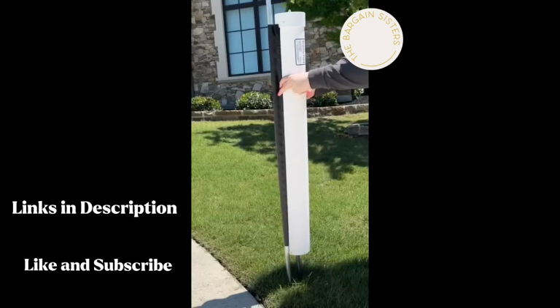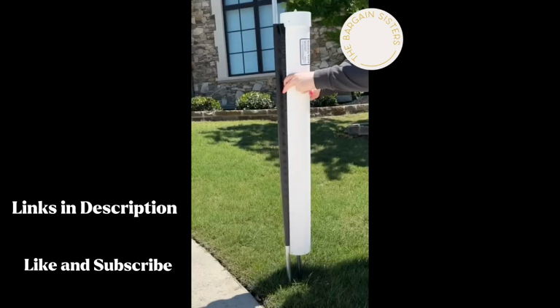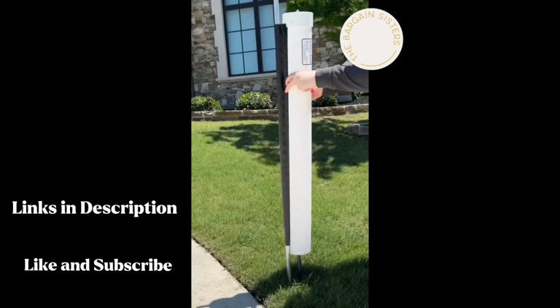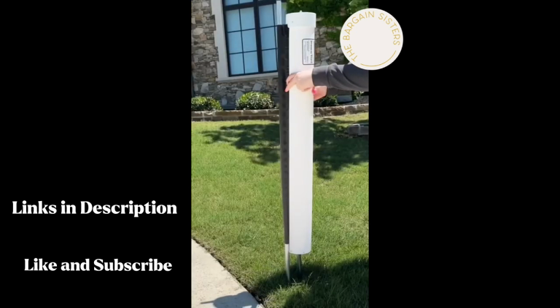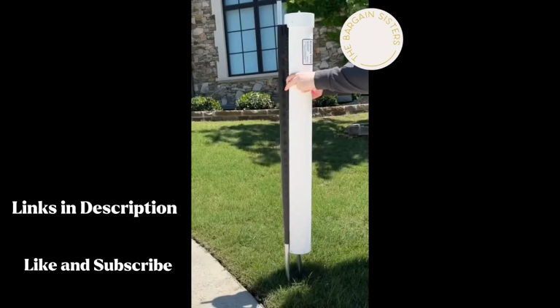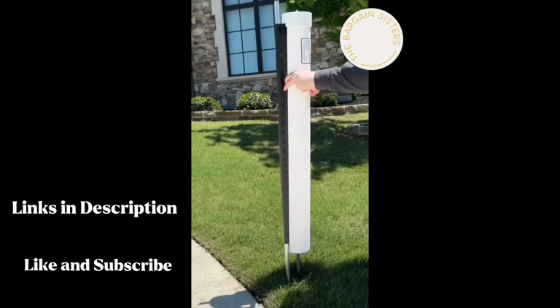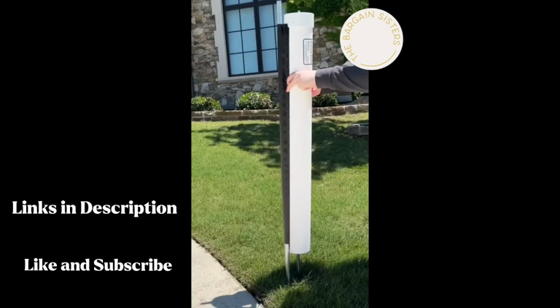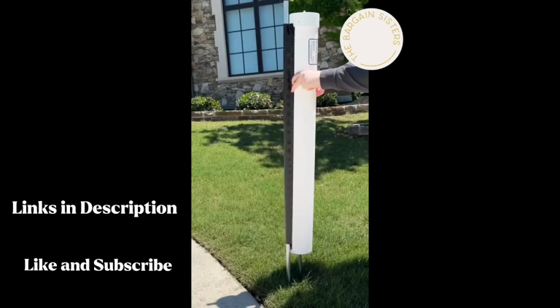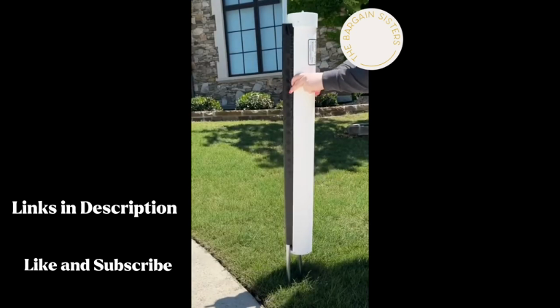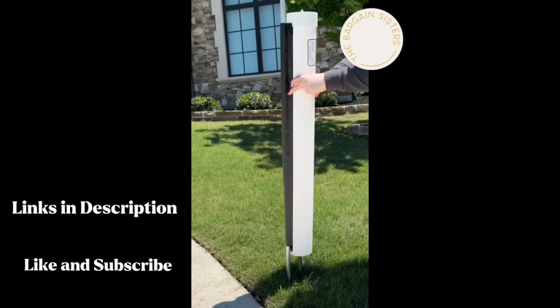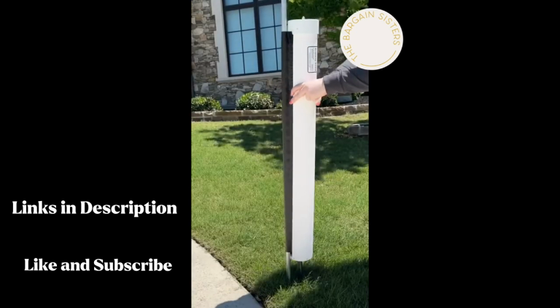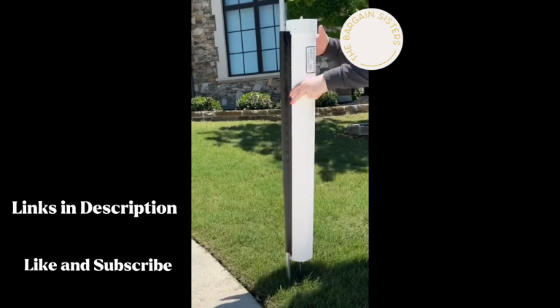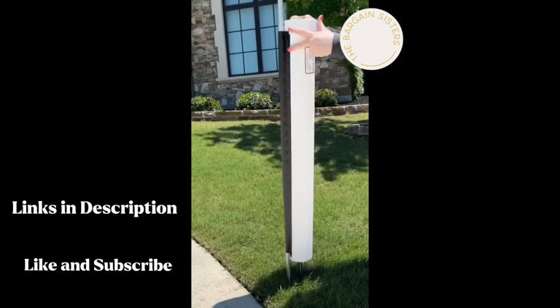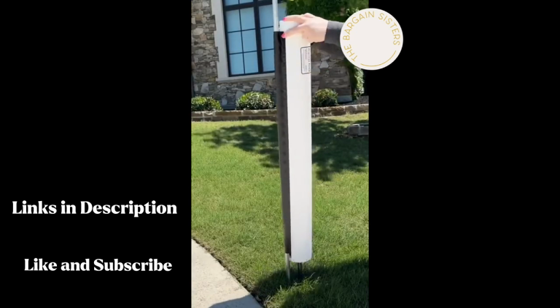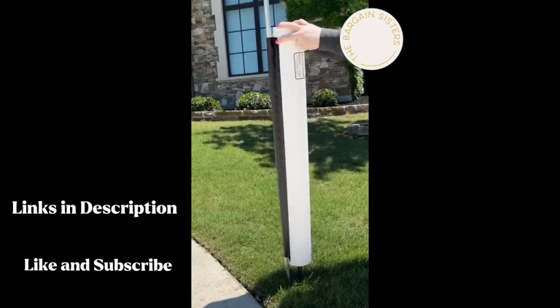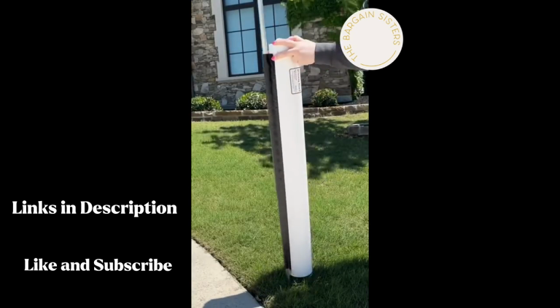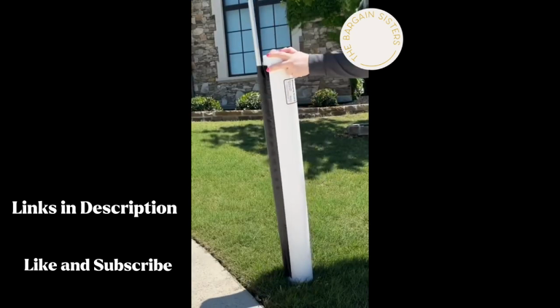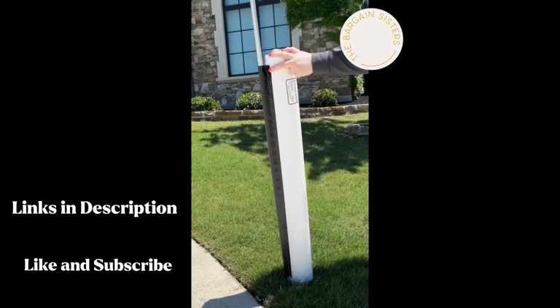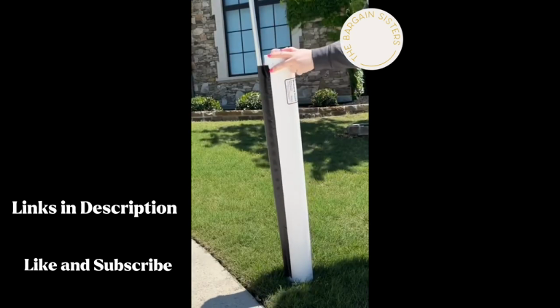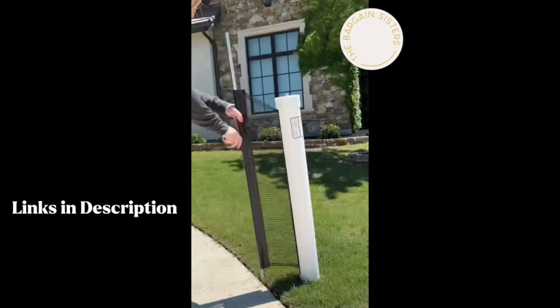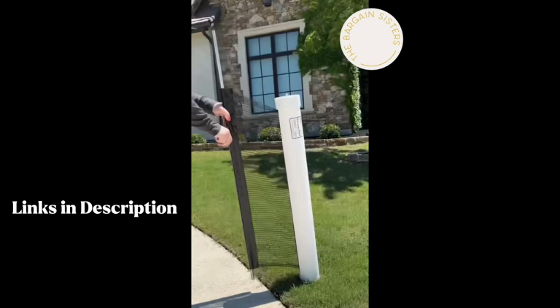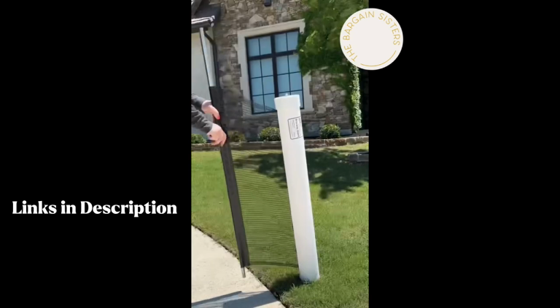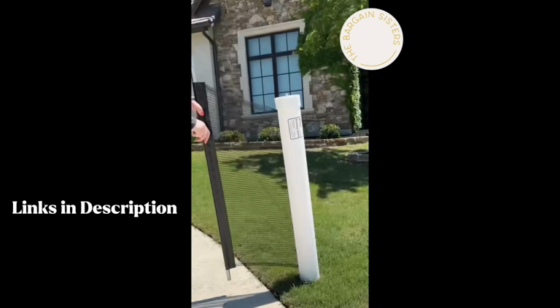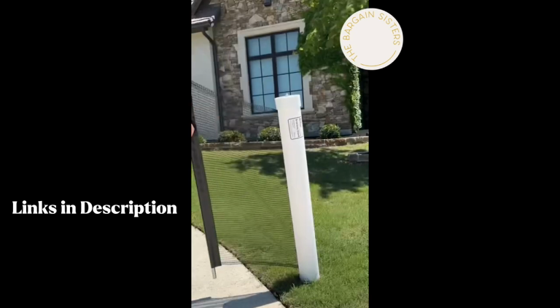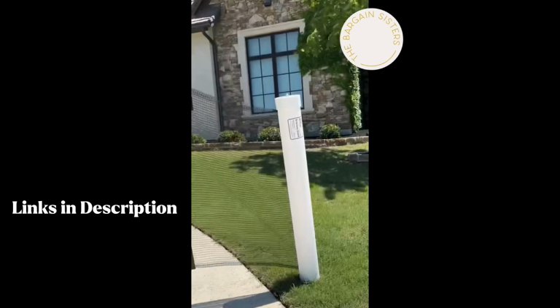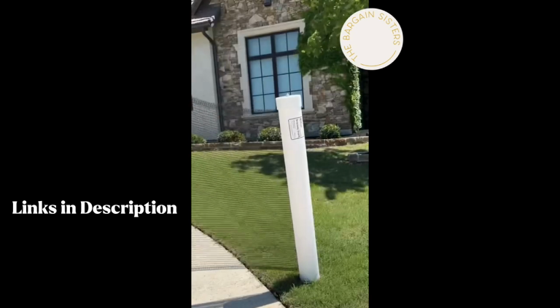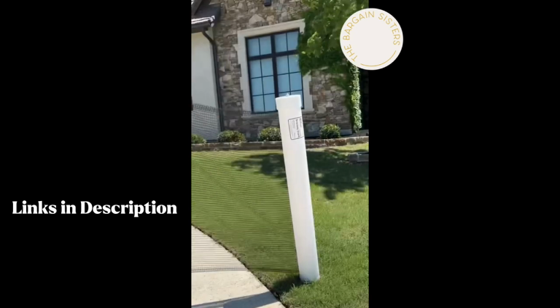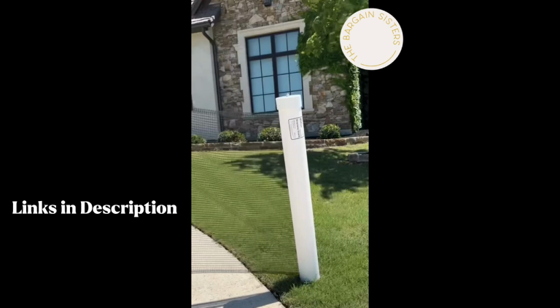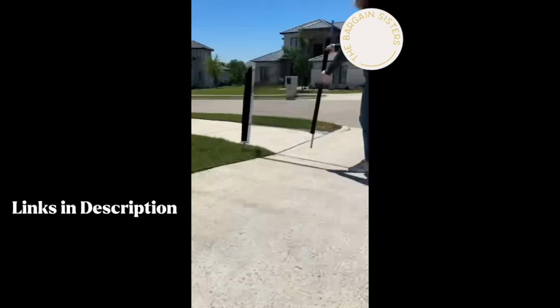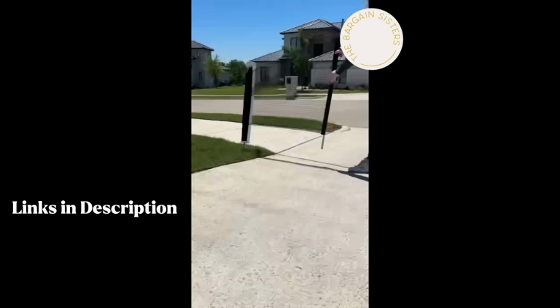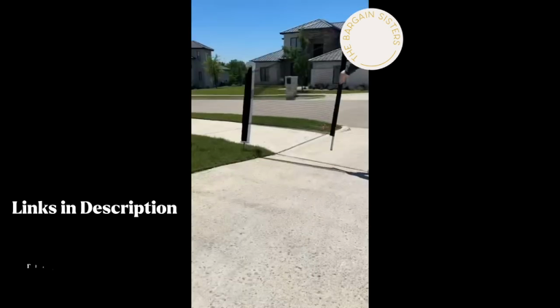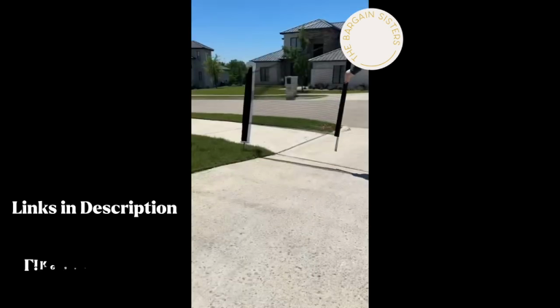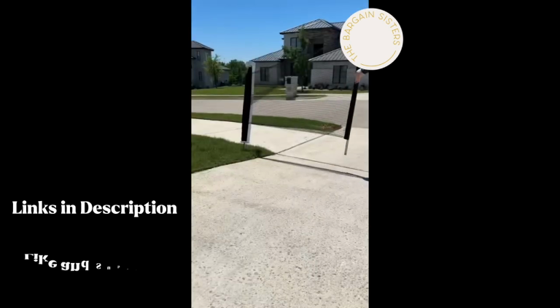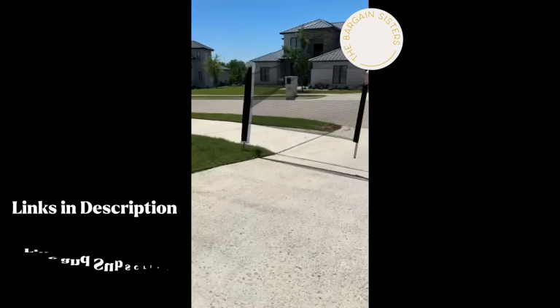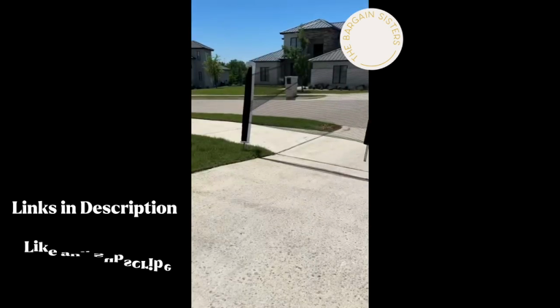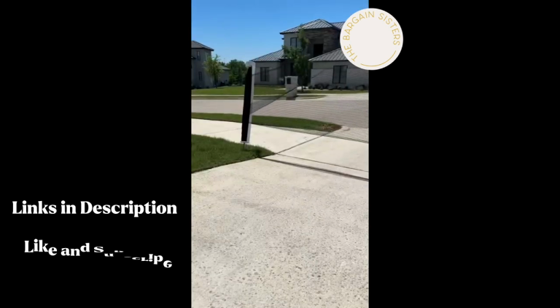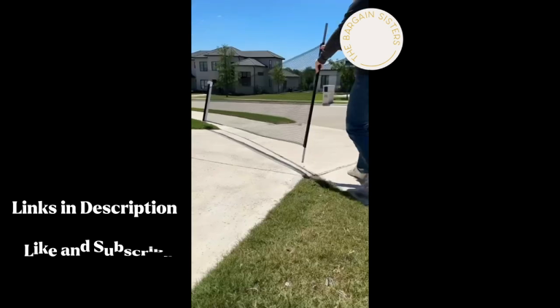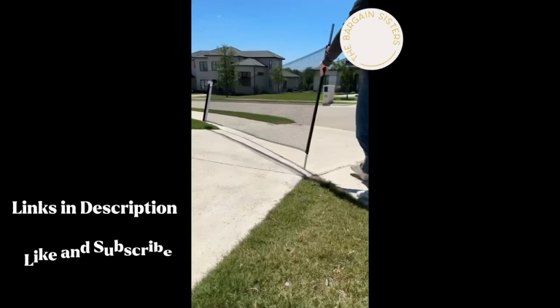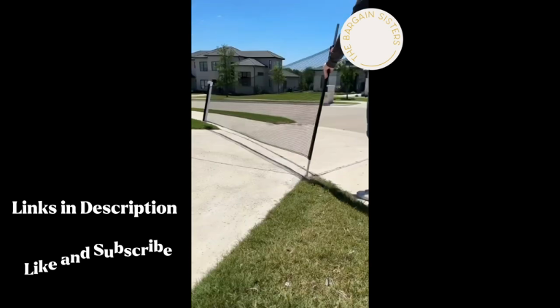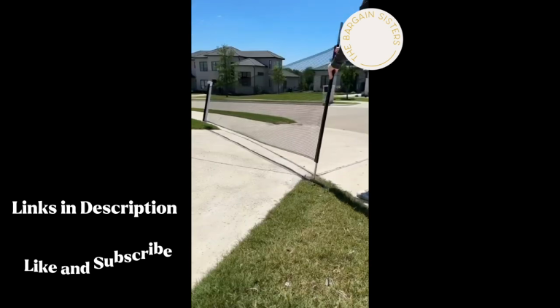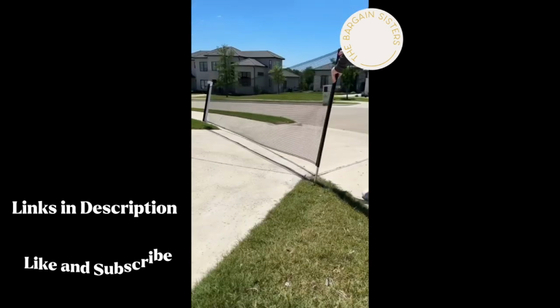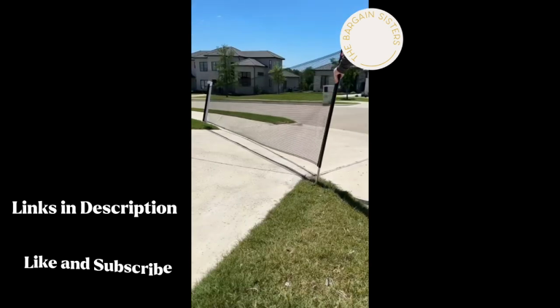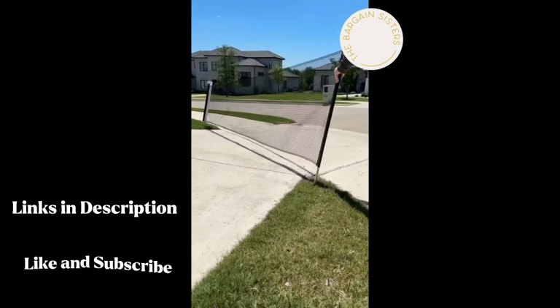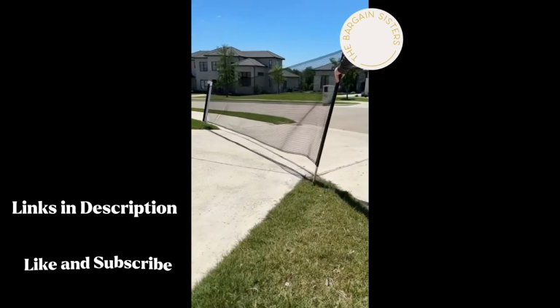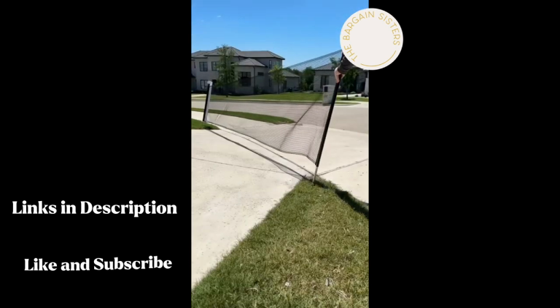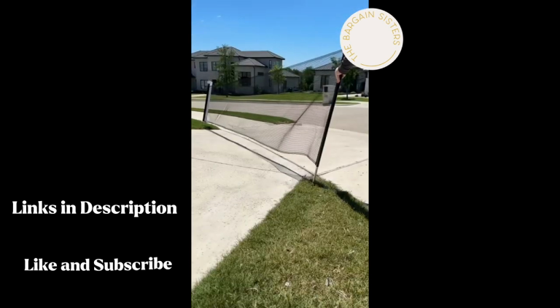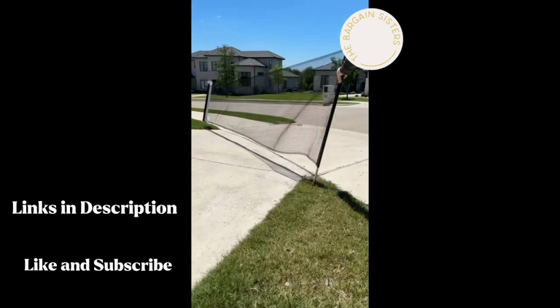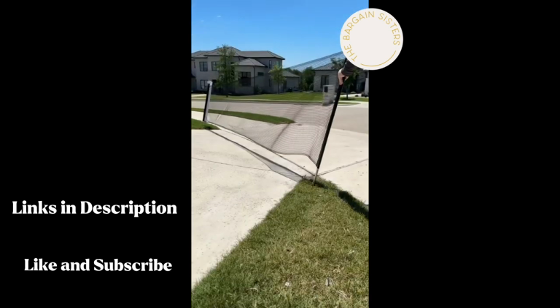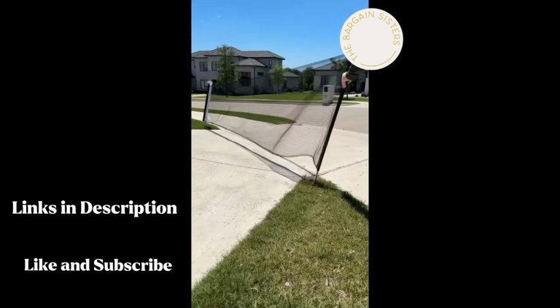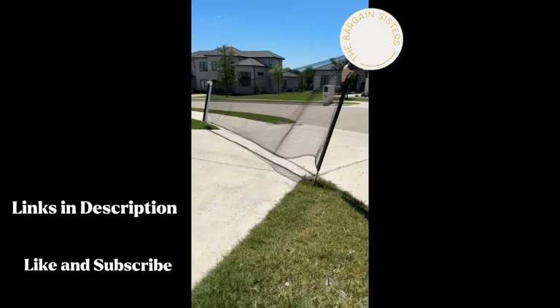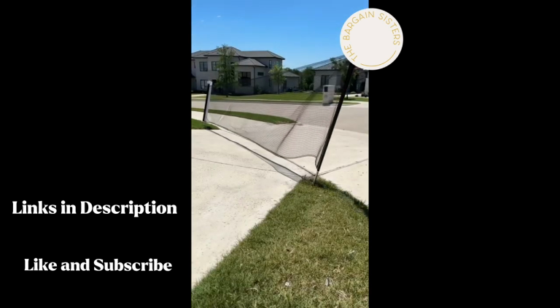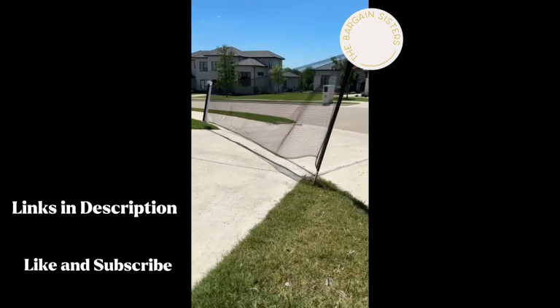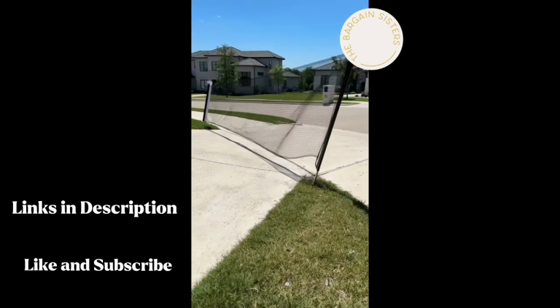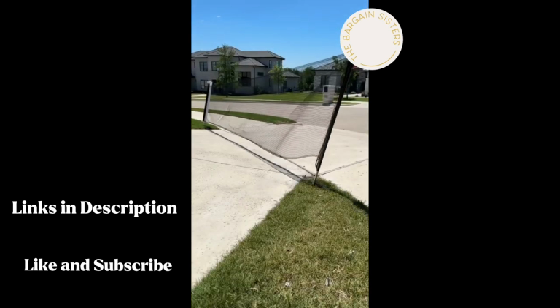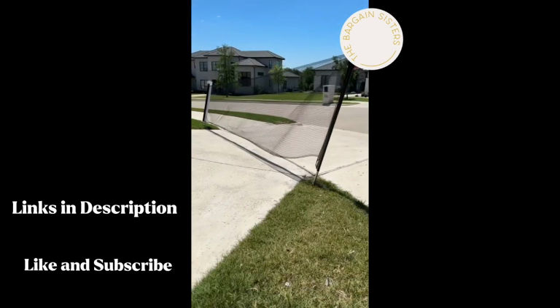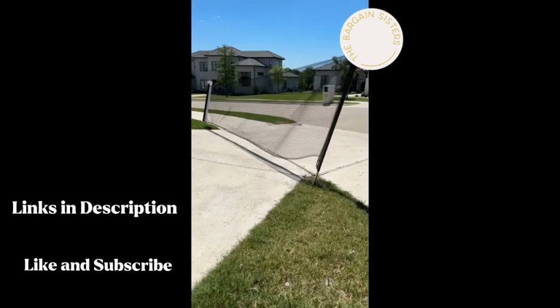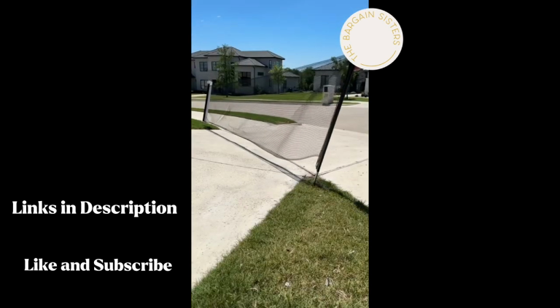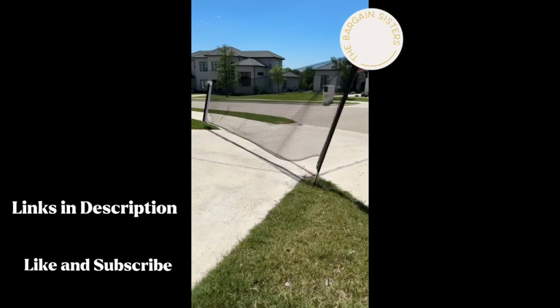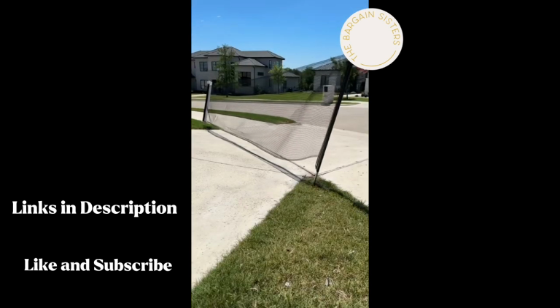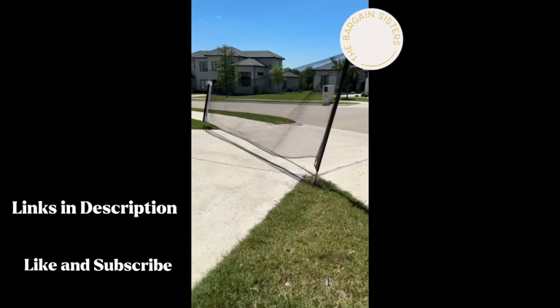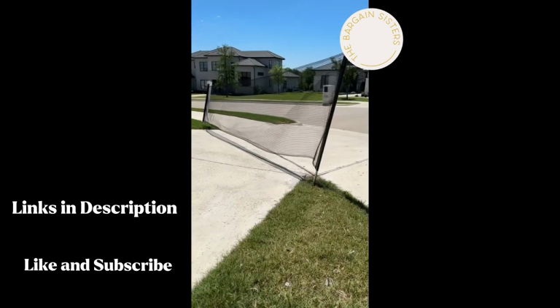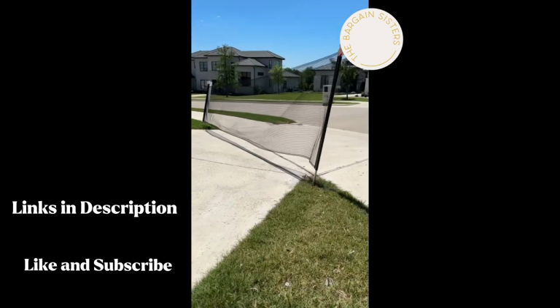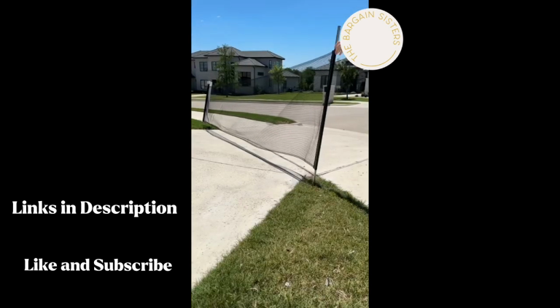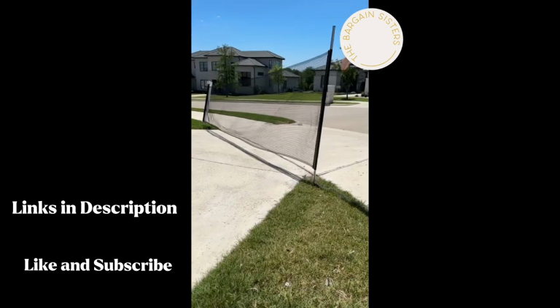Stop spending your days chasing kids and toys in the middle of the road with this retractable driveway fence. It takes minutes to install, it's easy to take down, and can expand up to 30 feet.